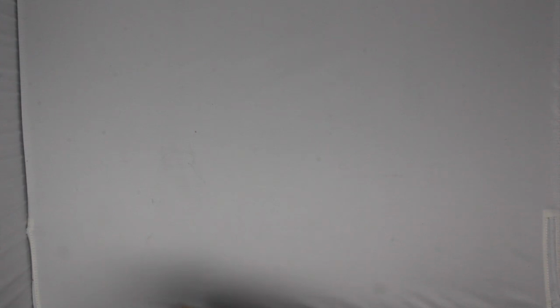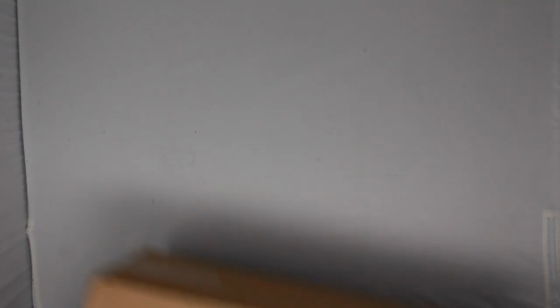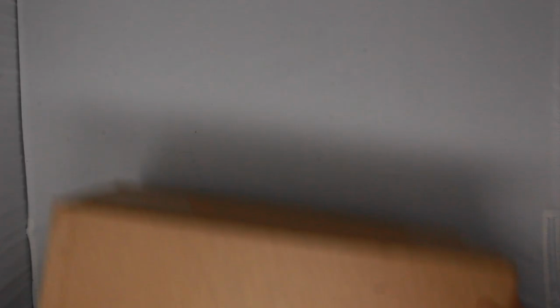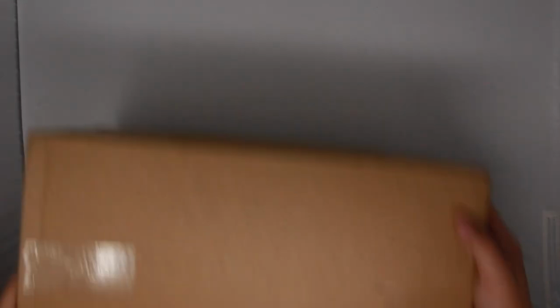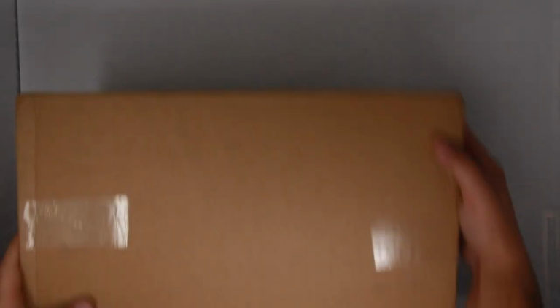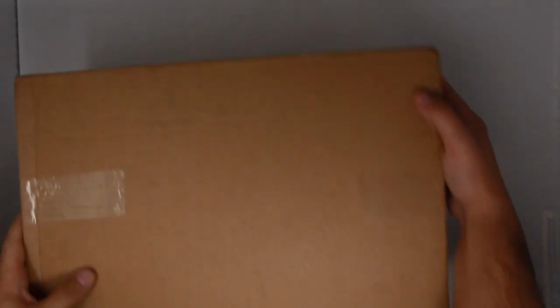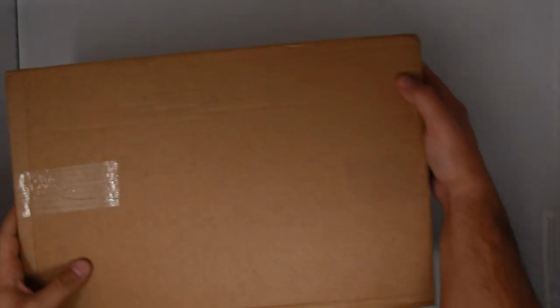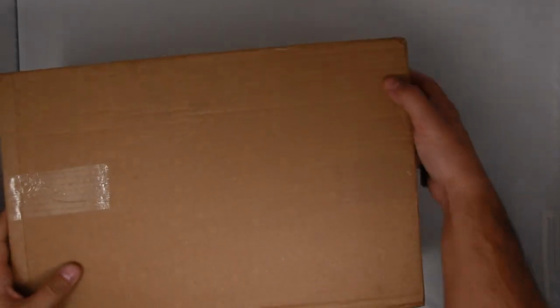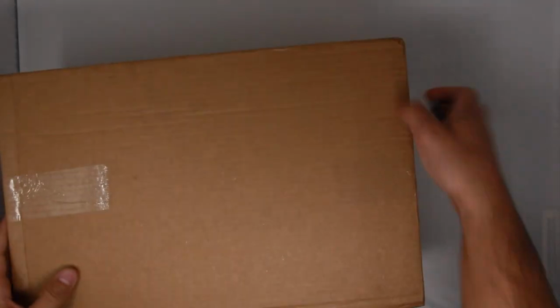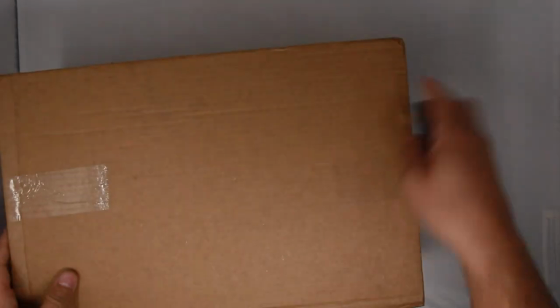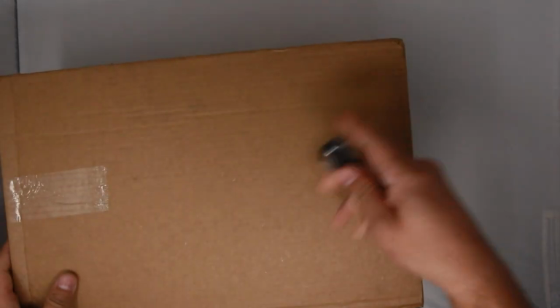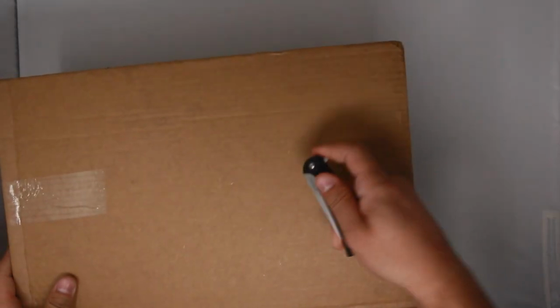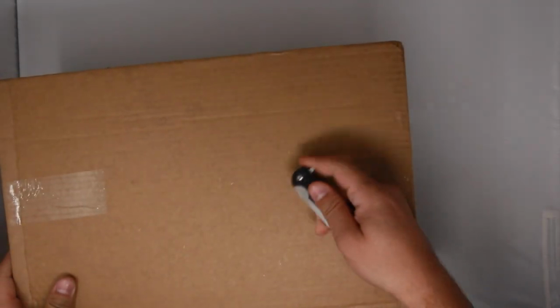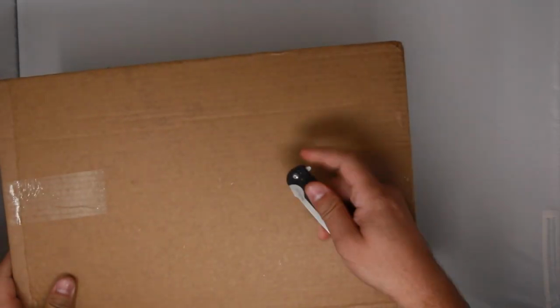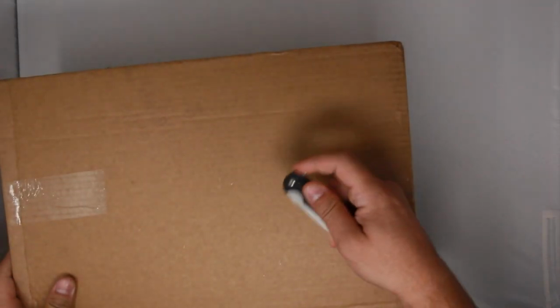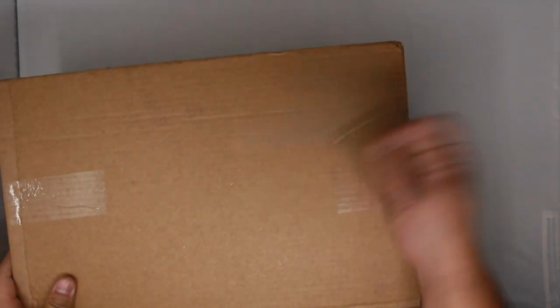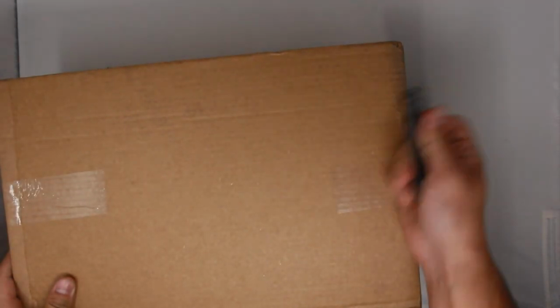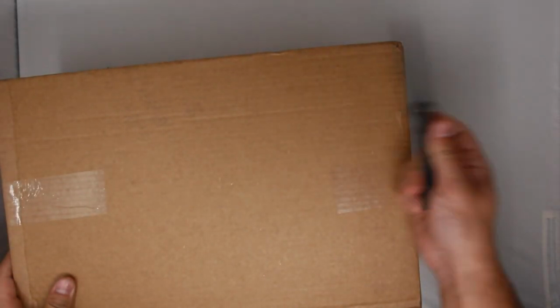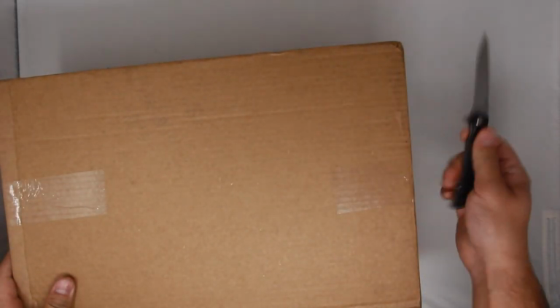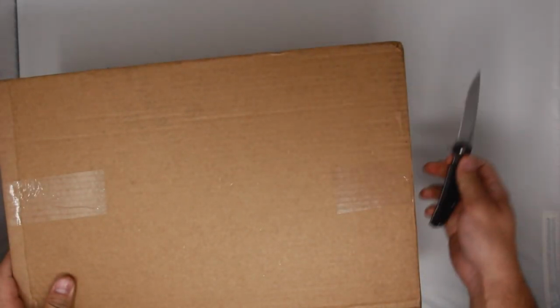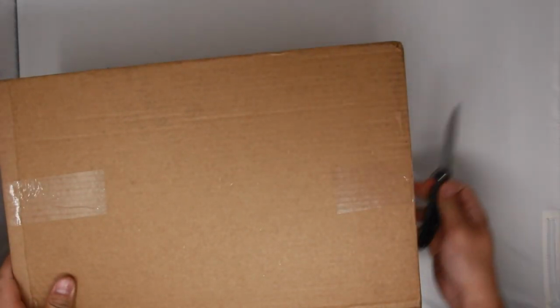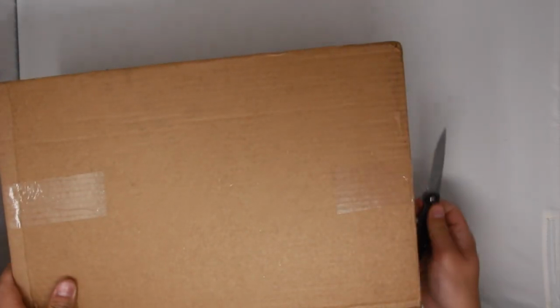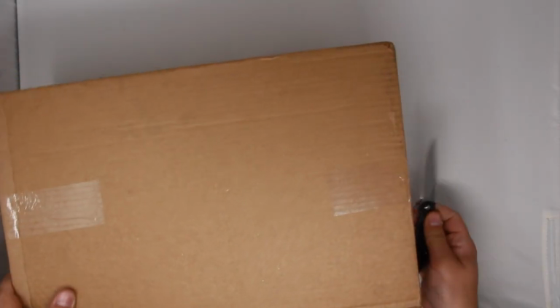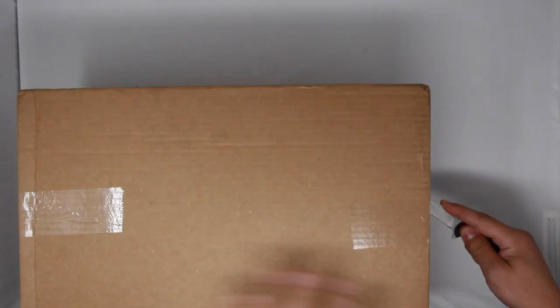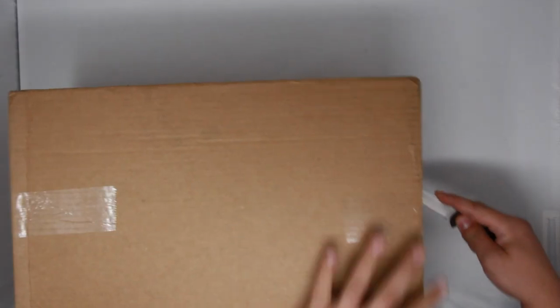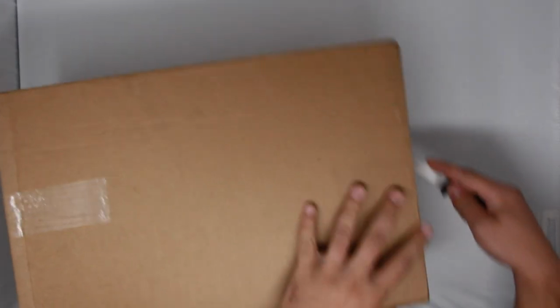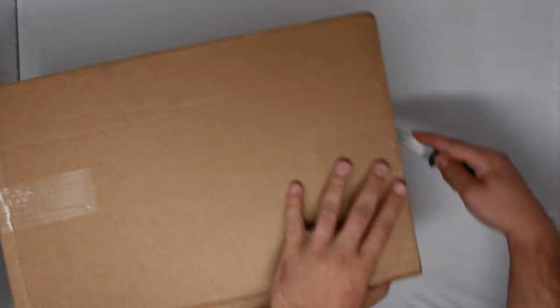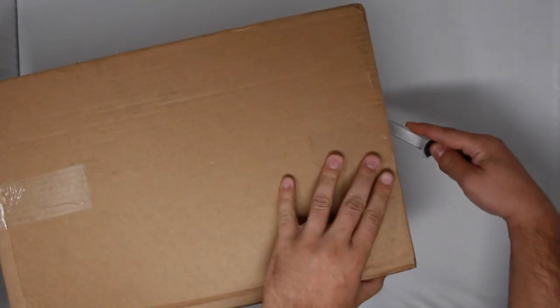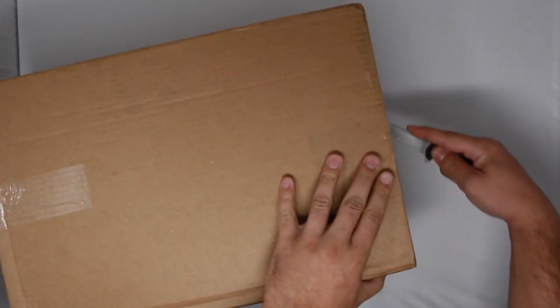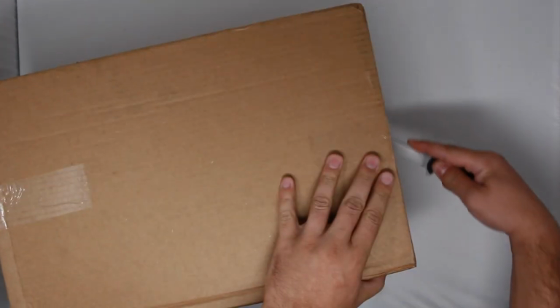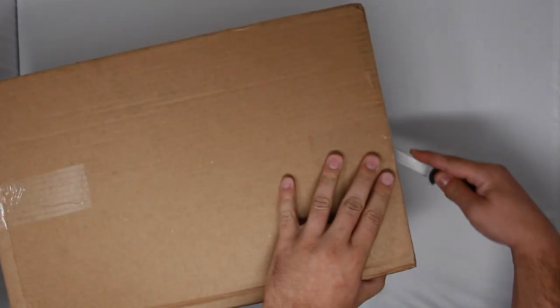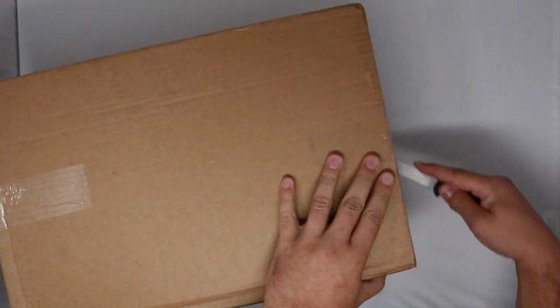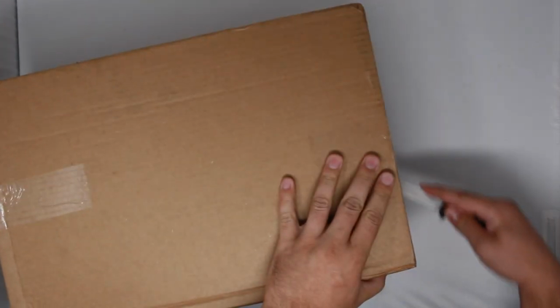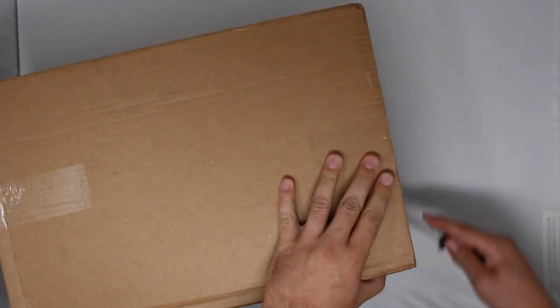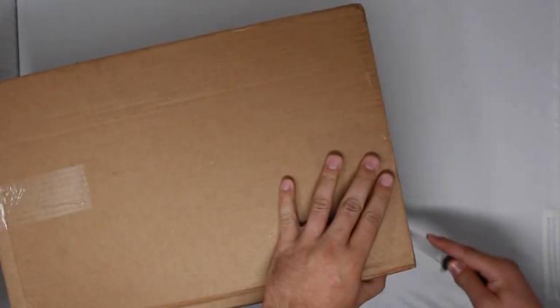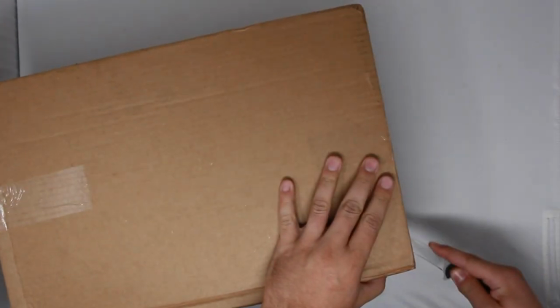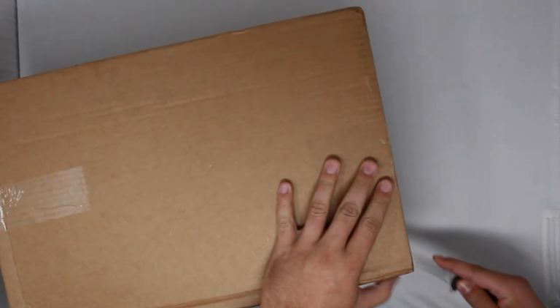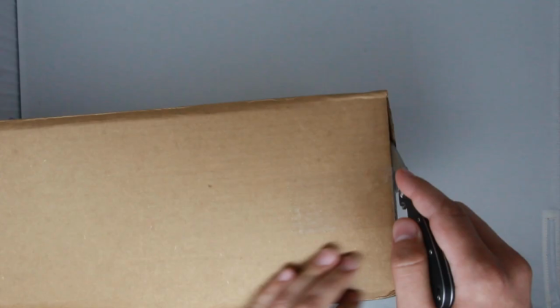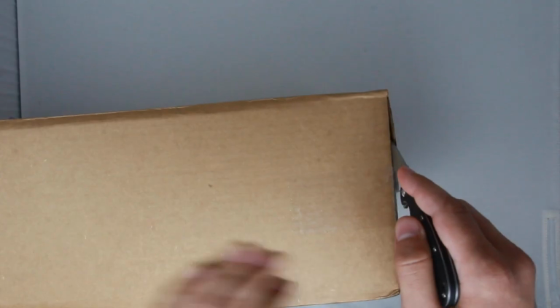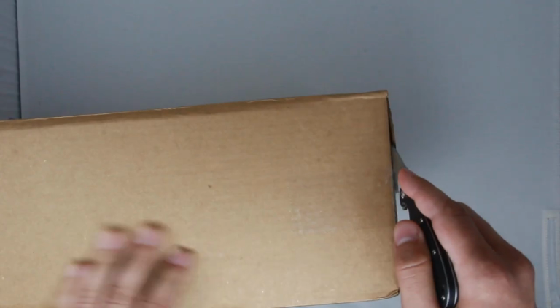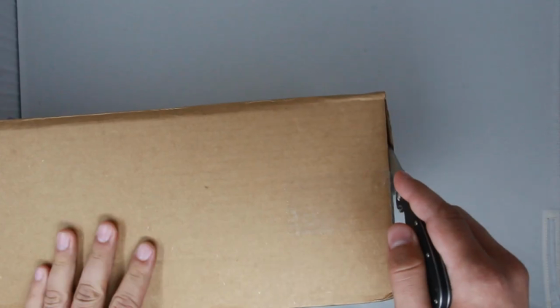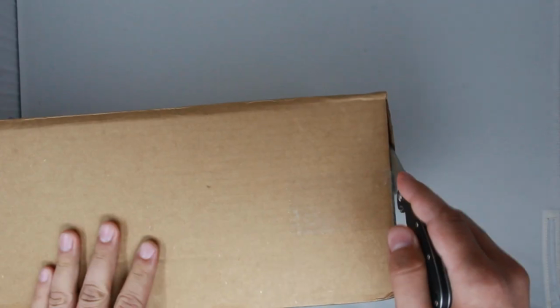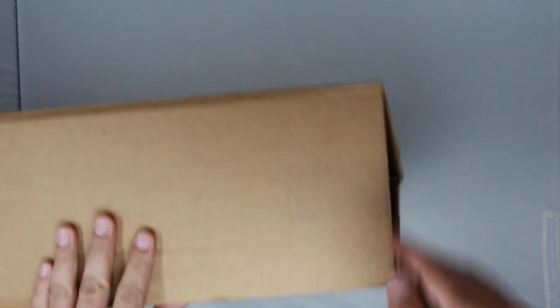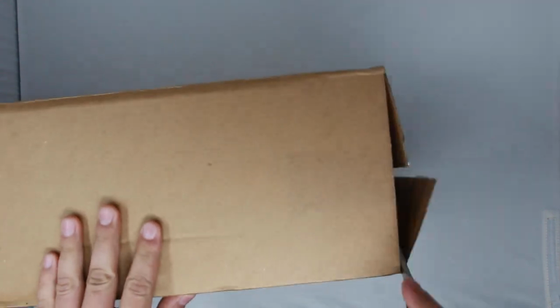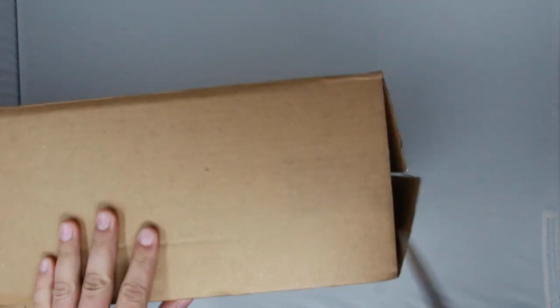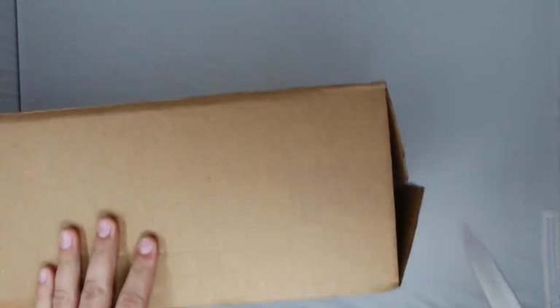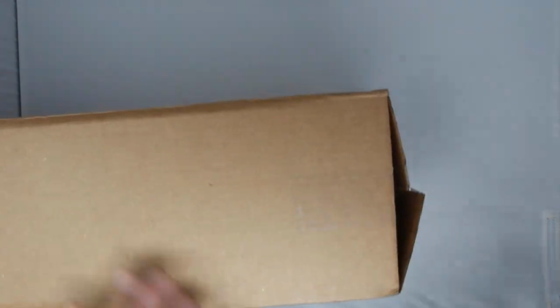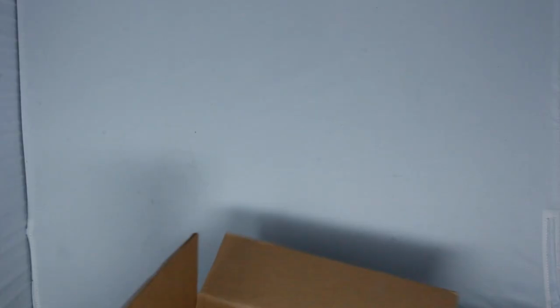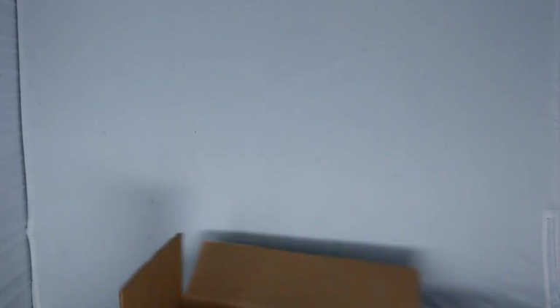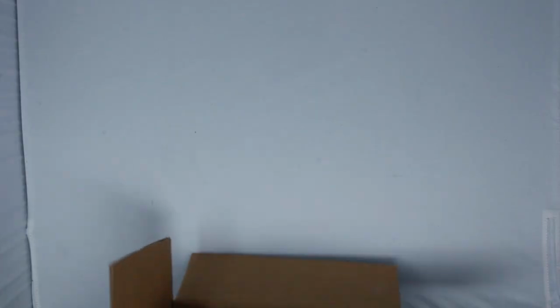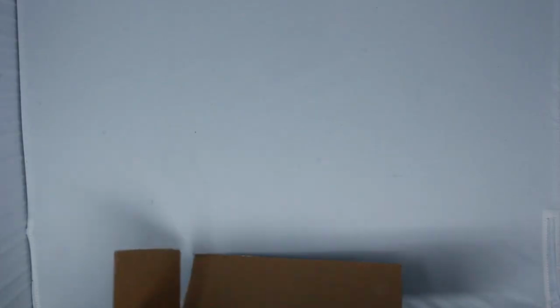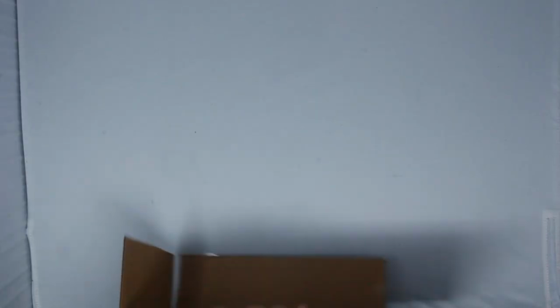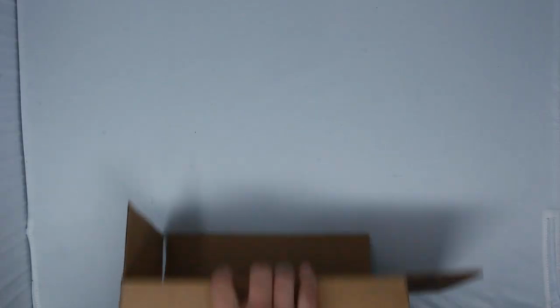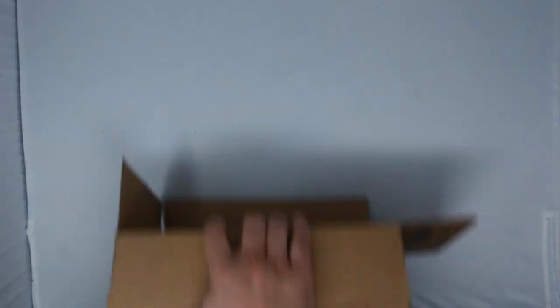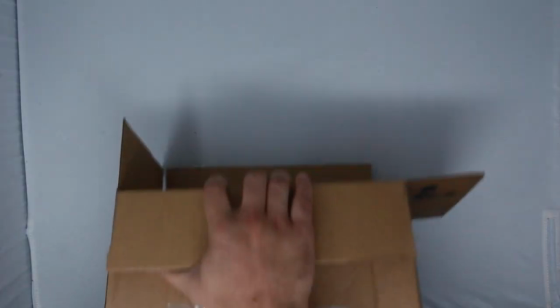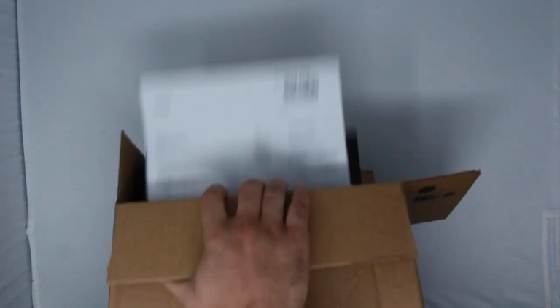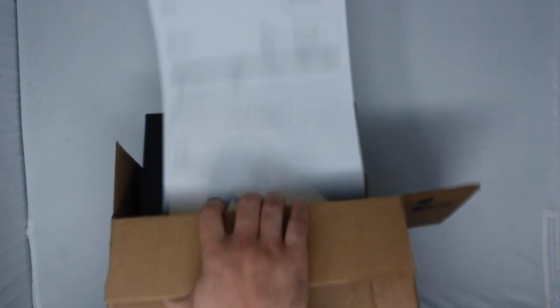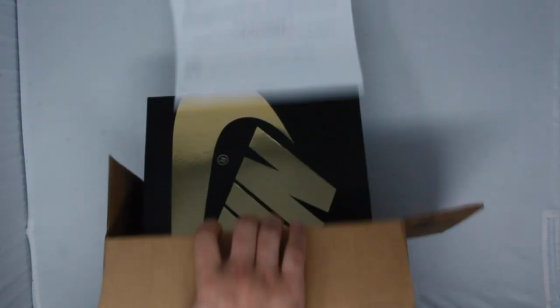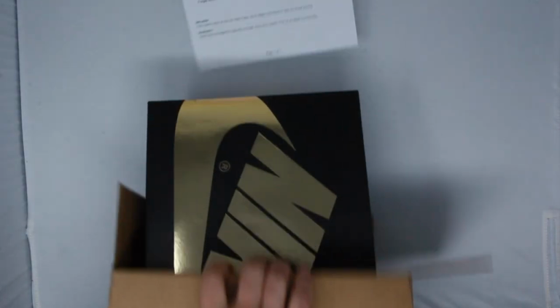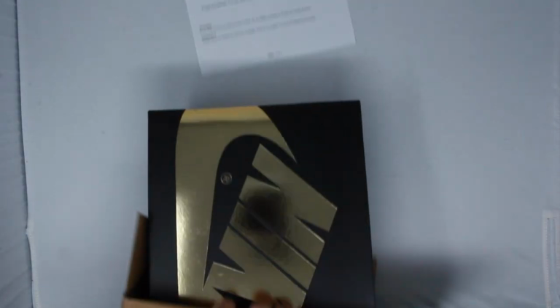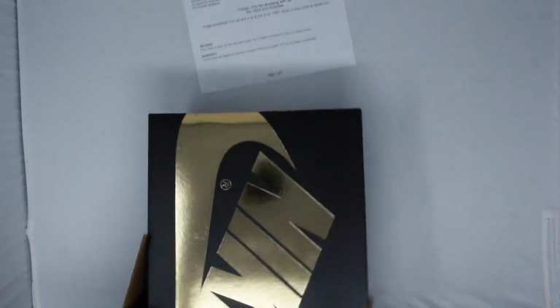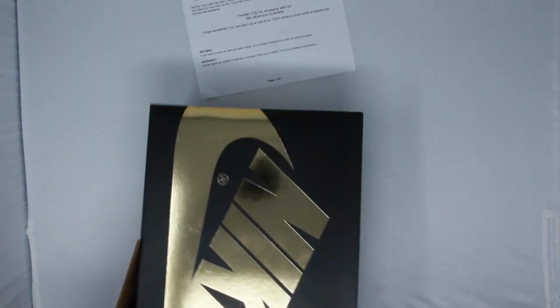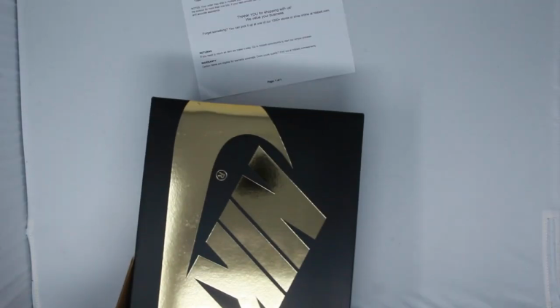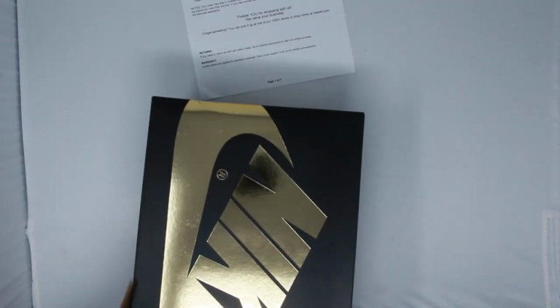What is up you guys, it's Andrew back with another video. Welcome back to another 2 Minute Review with Drew. Today we're taking a look at the Air Jordan 1 Palomino. Let's get into it.